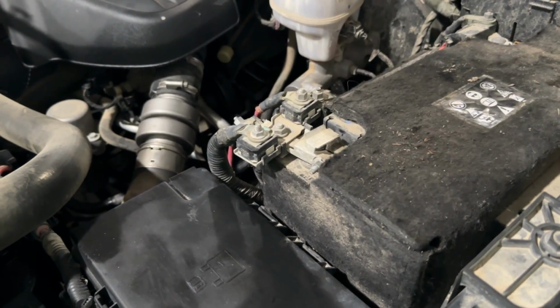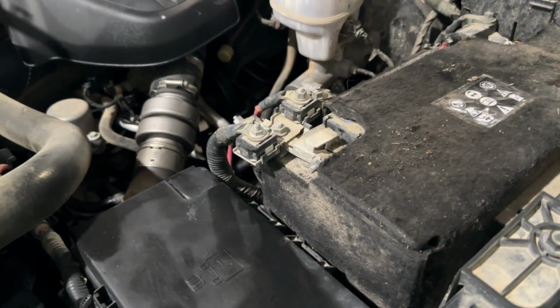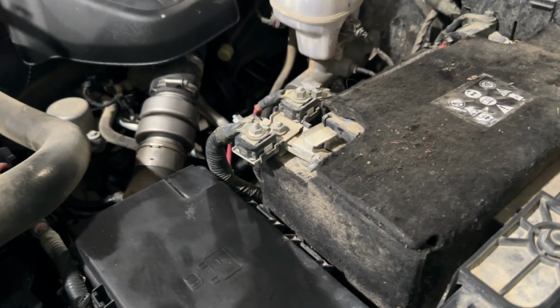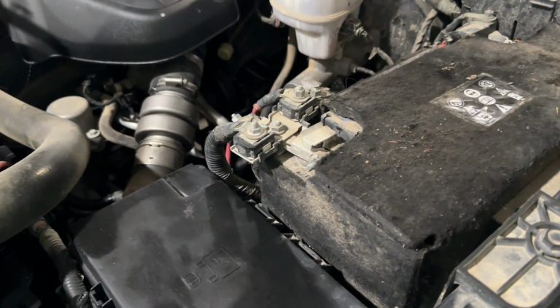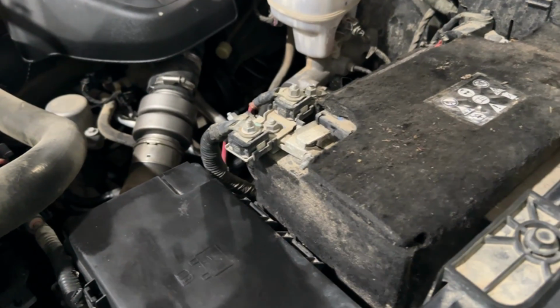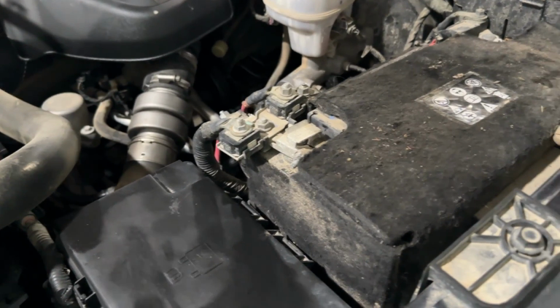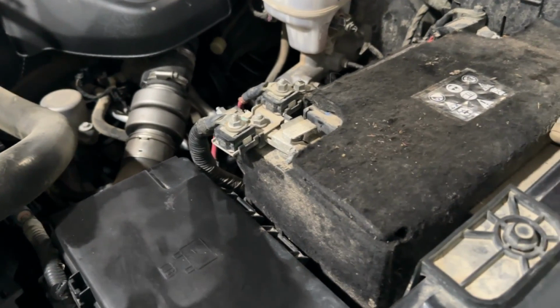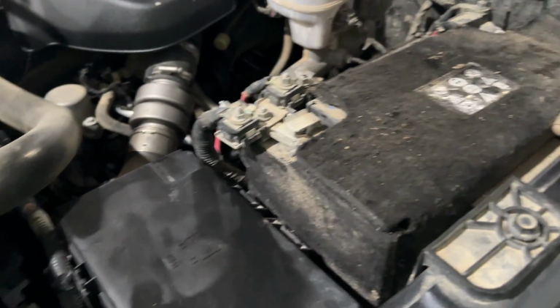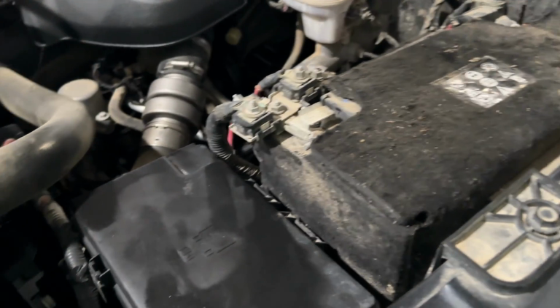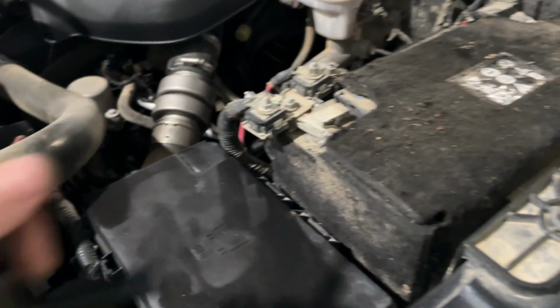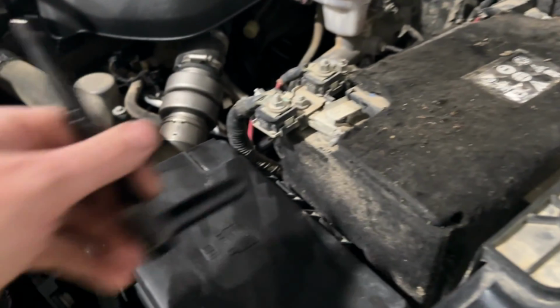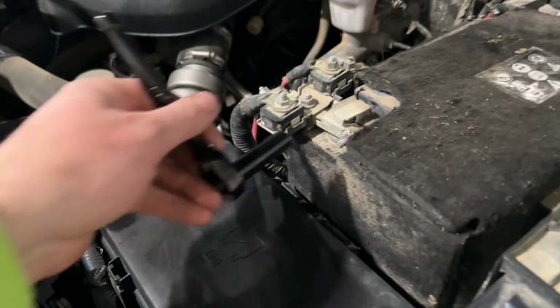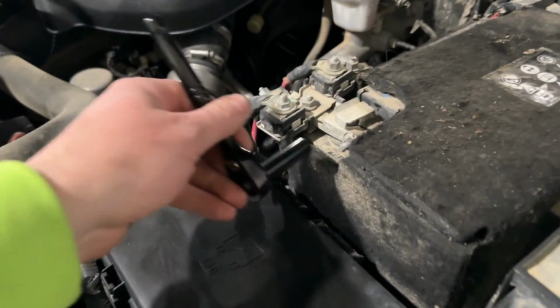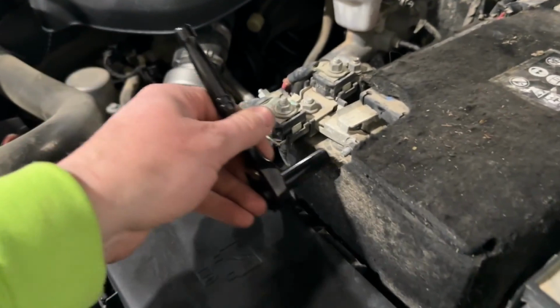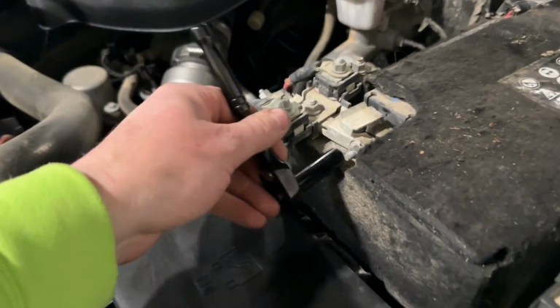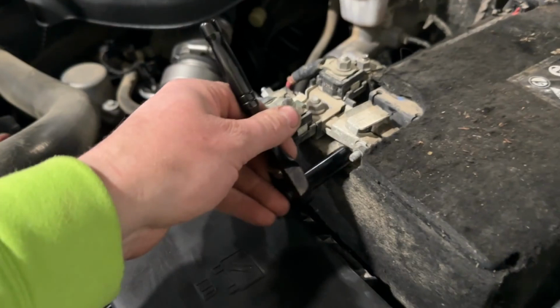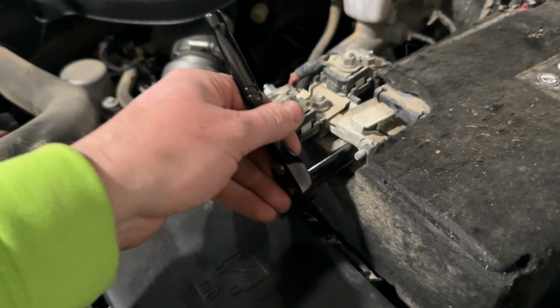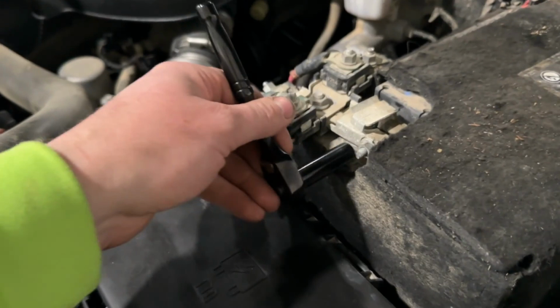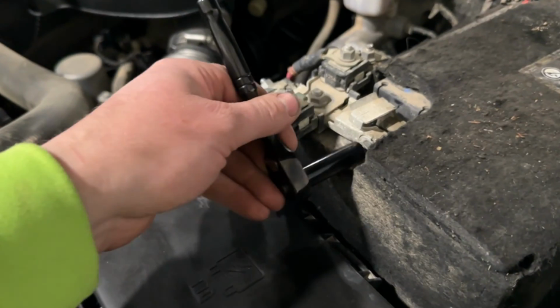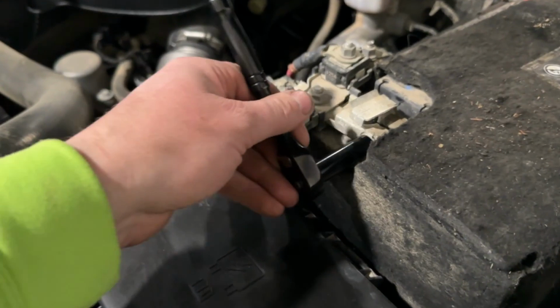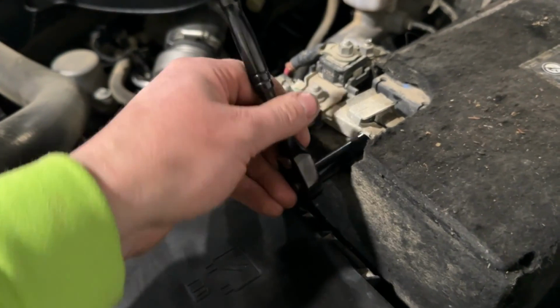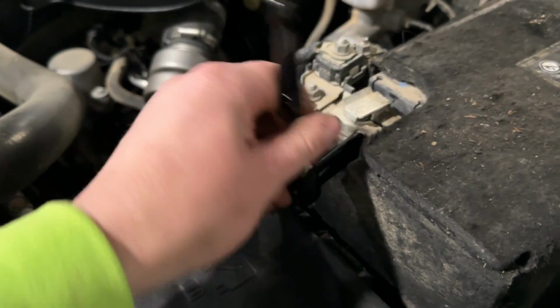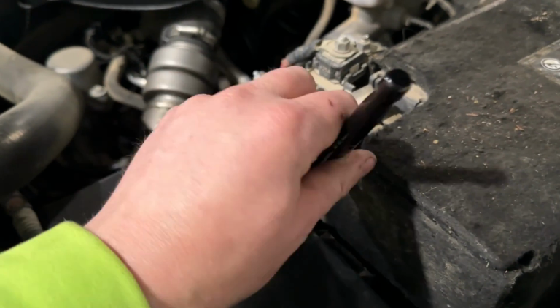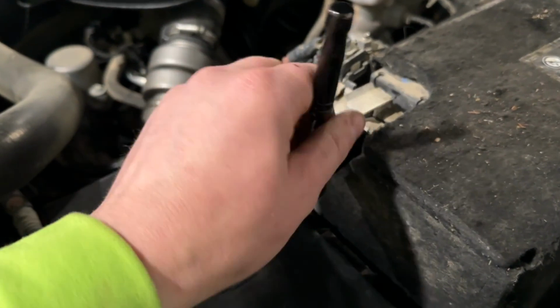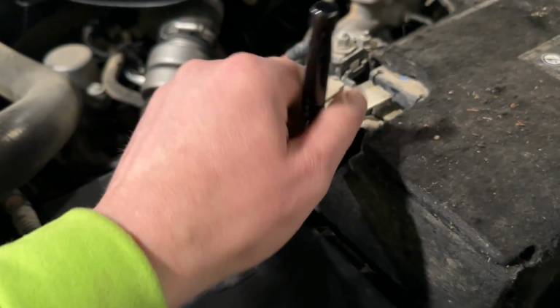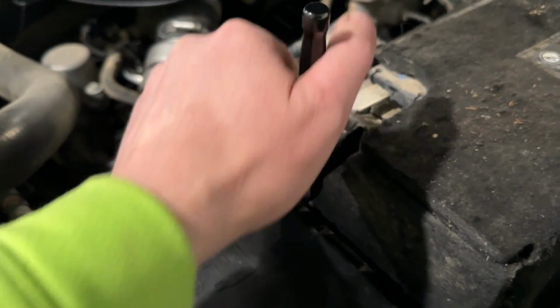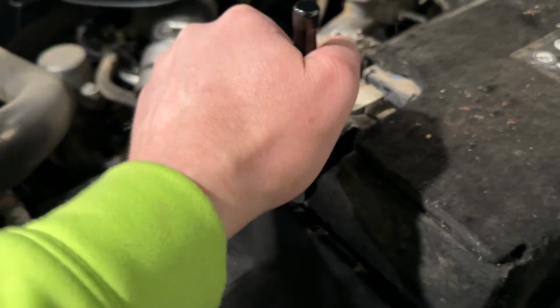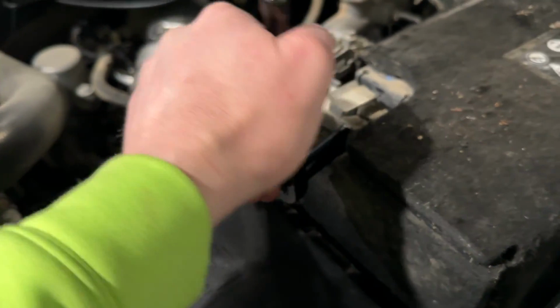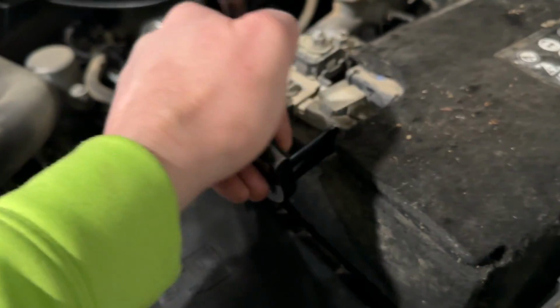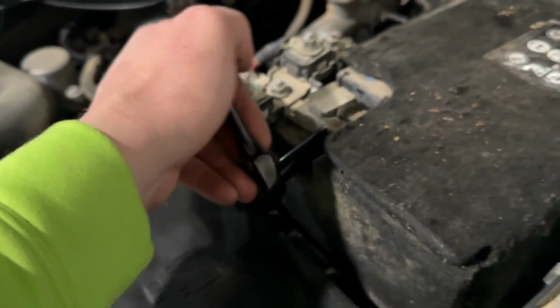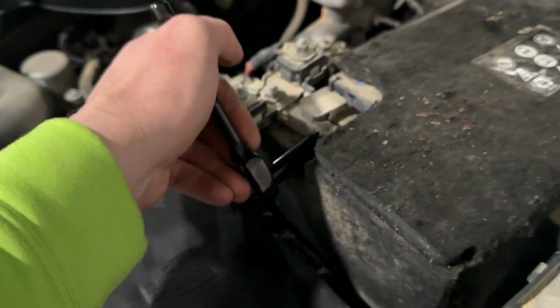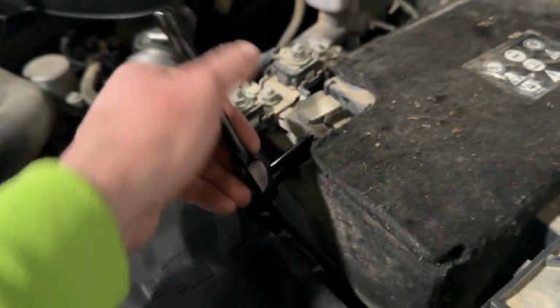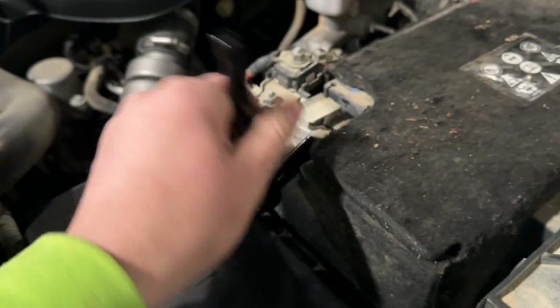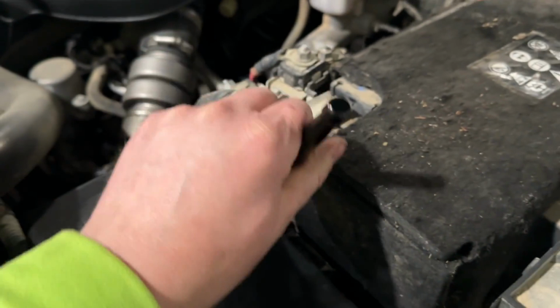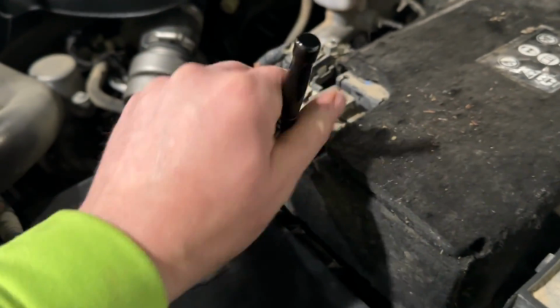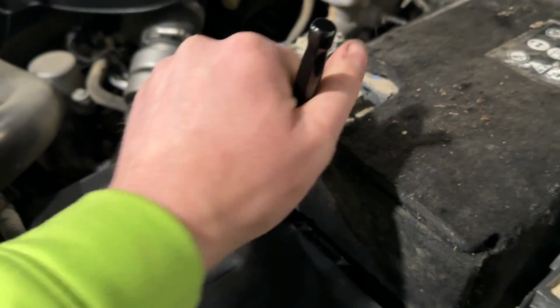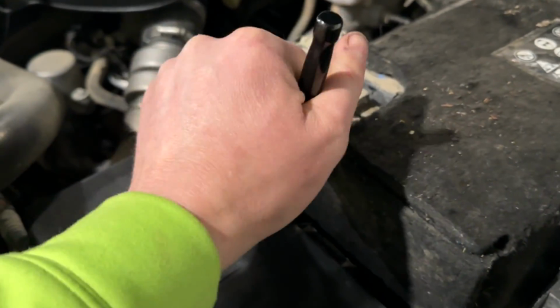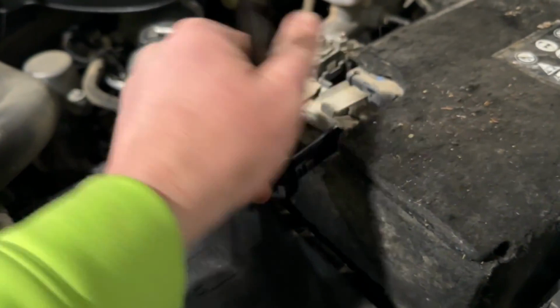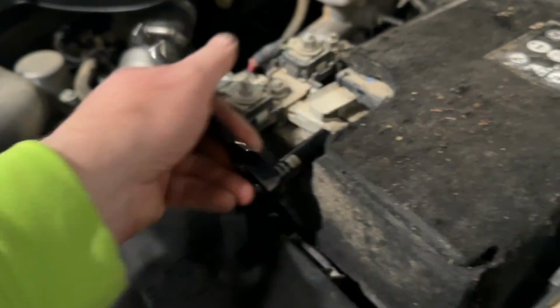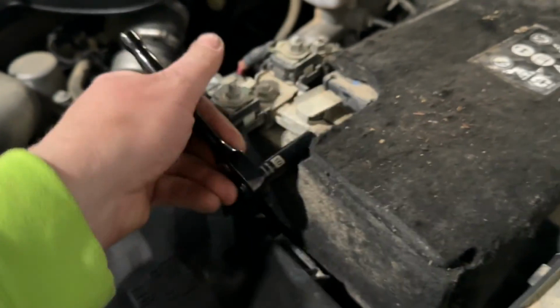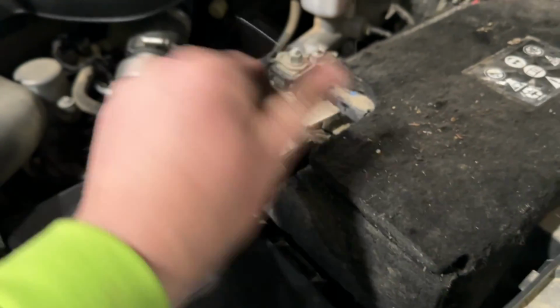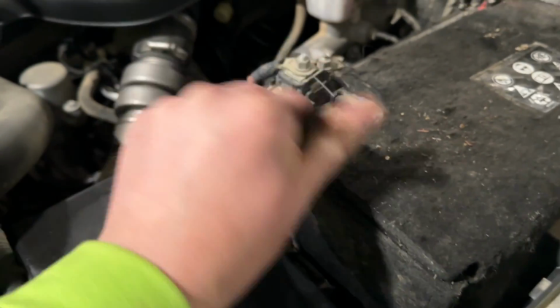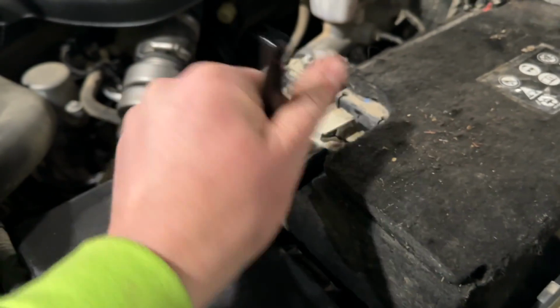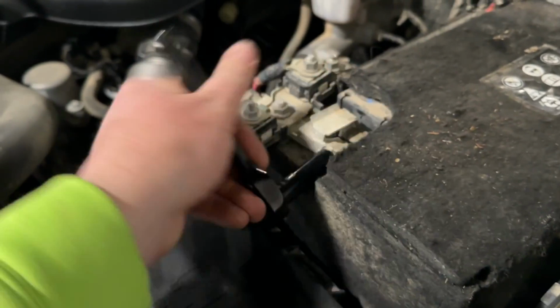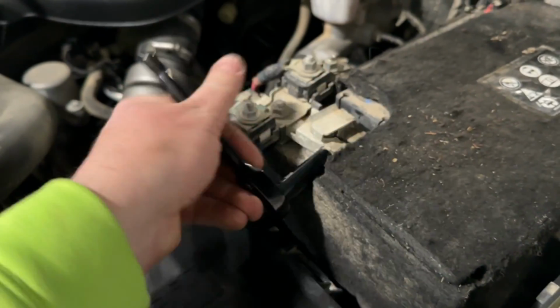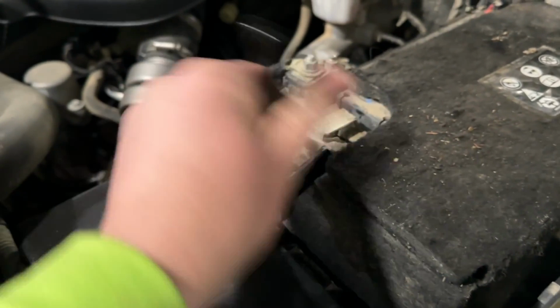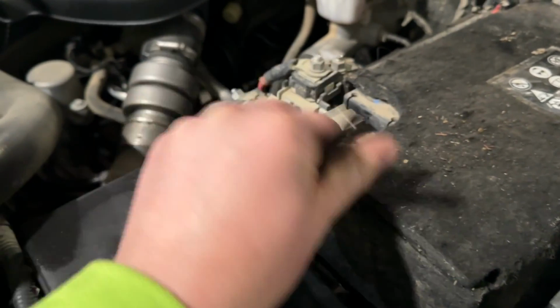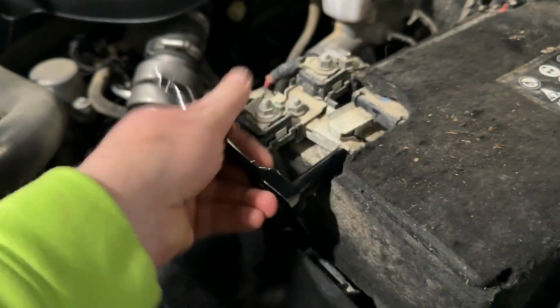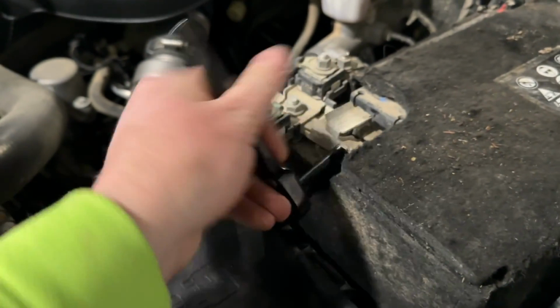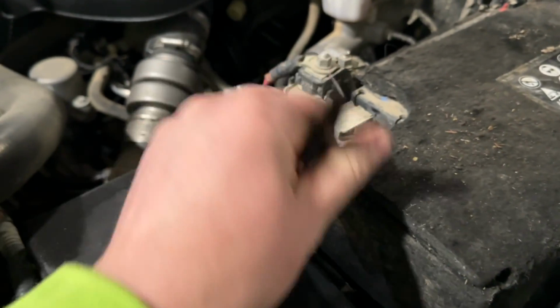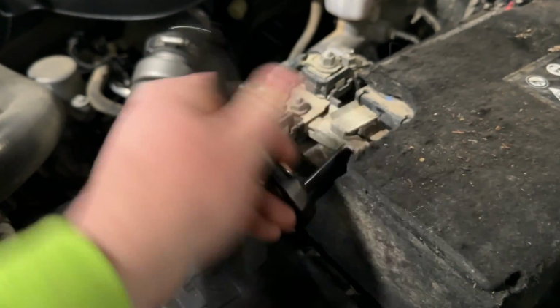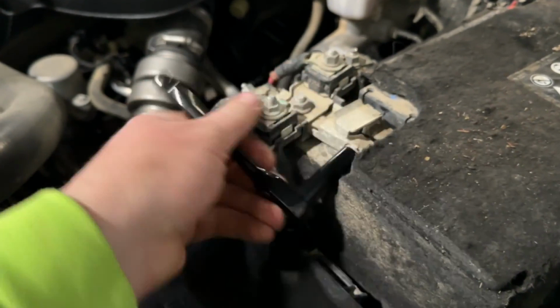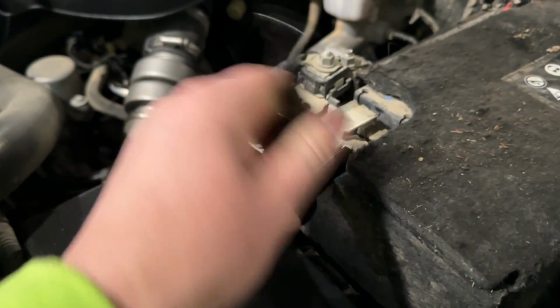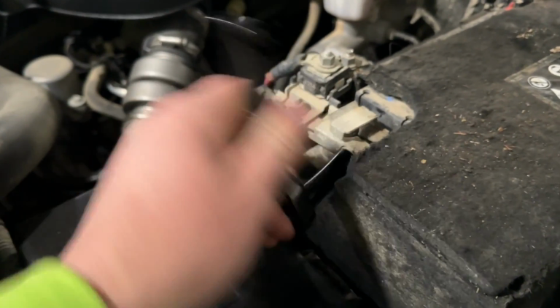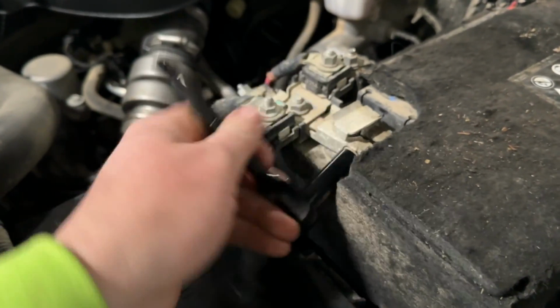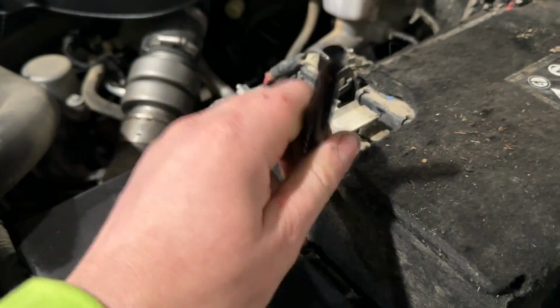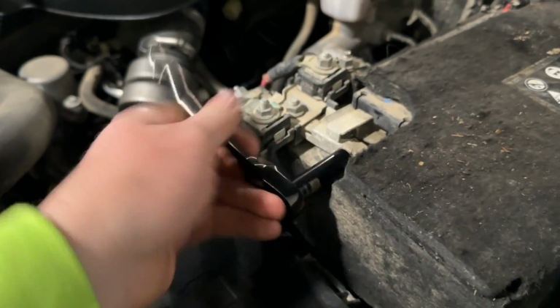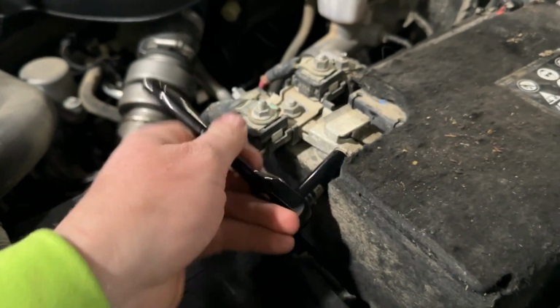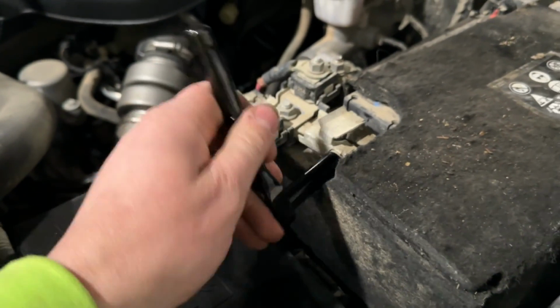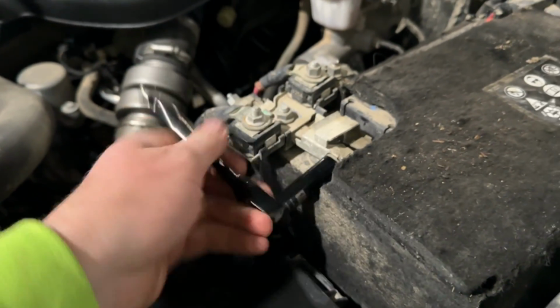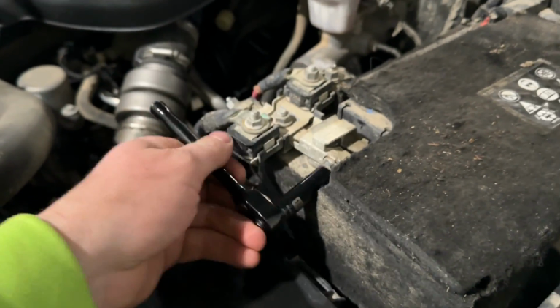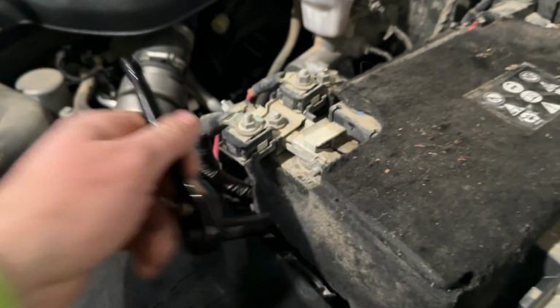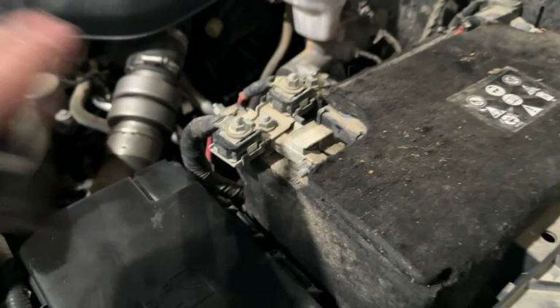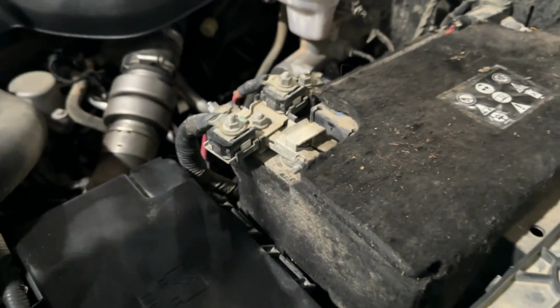First thing you're gonna do is unhook your positive battery cable. It's very important that you do this — do not skip this step.